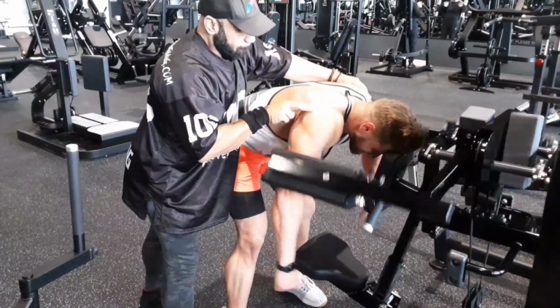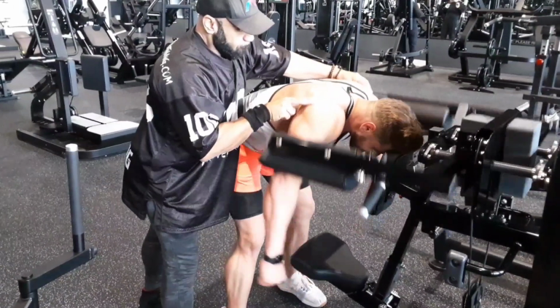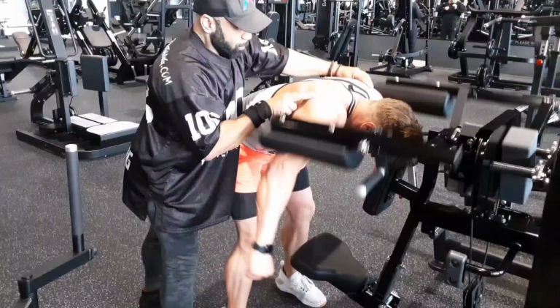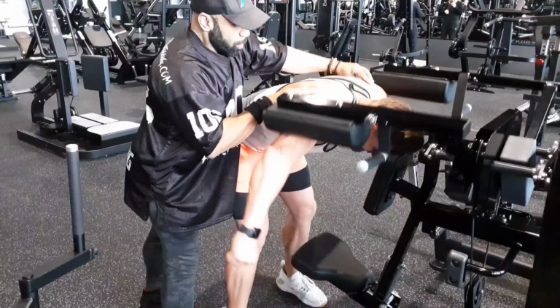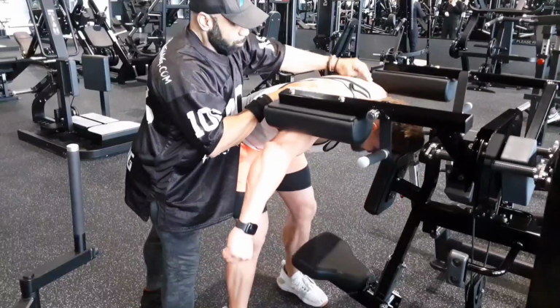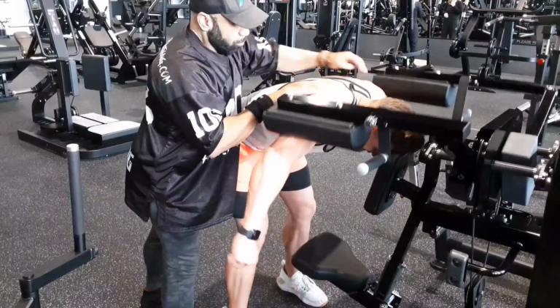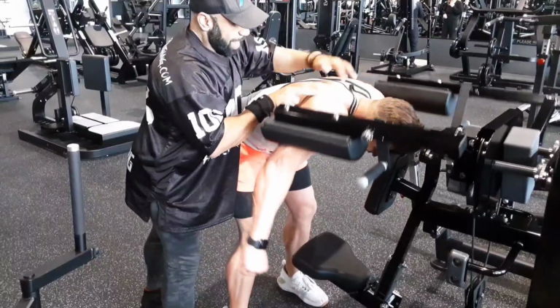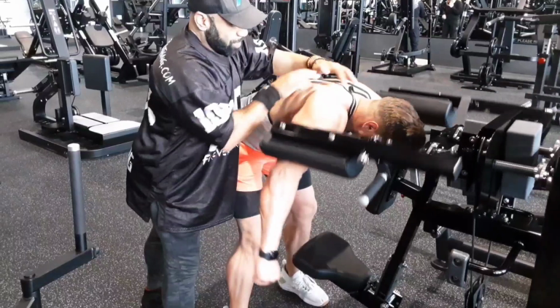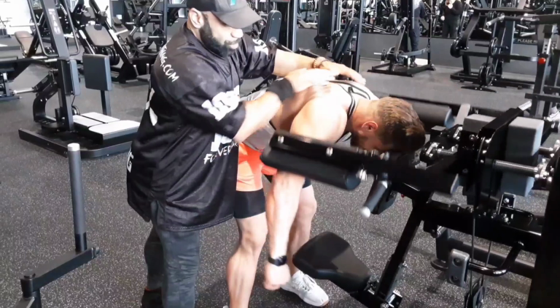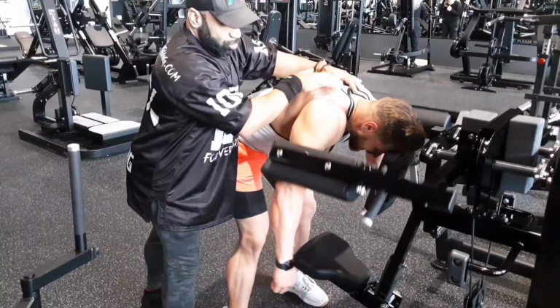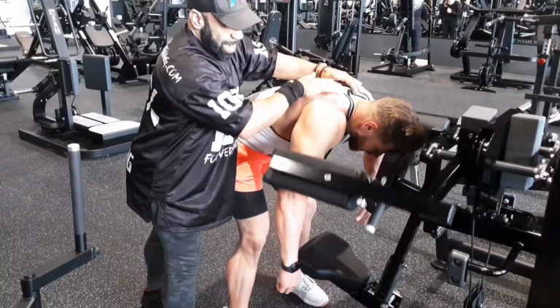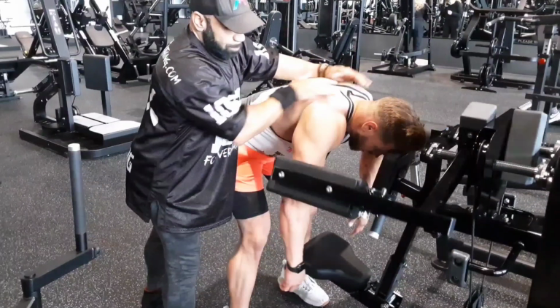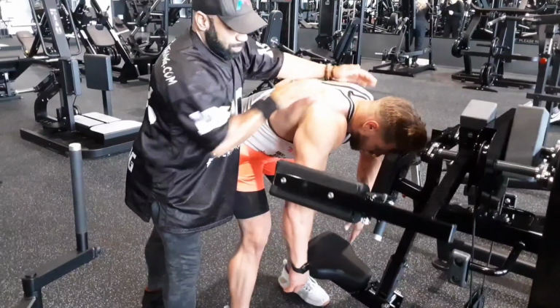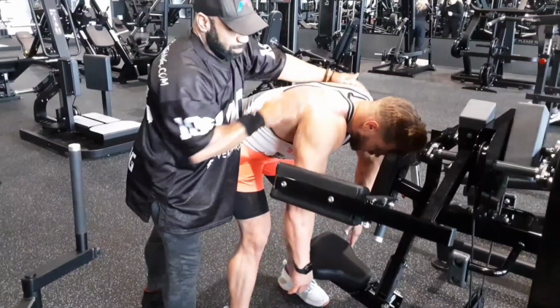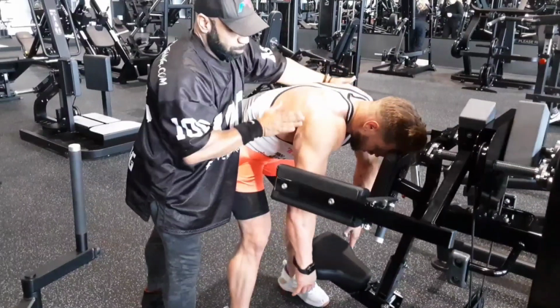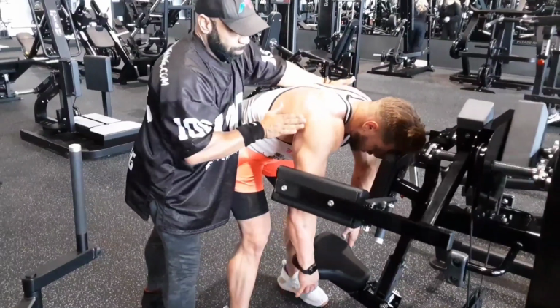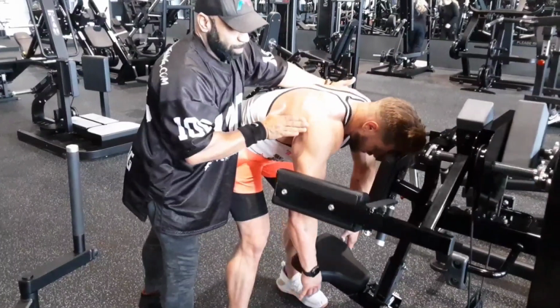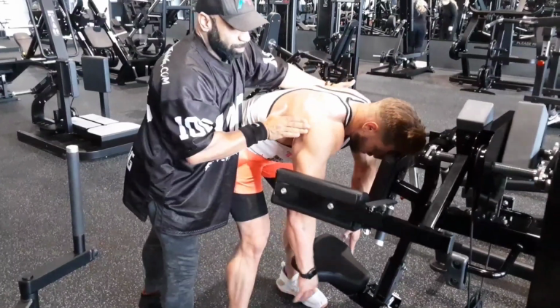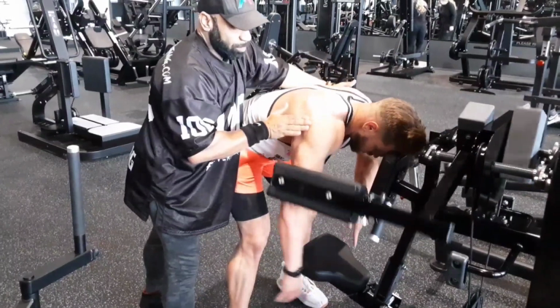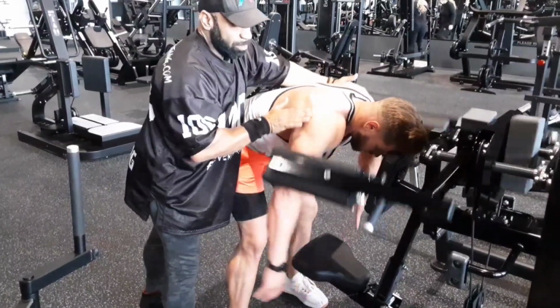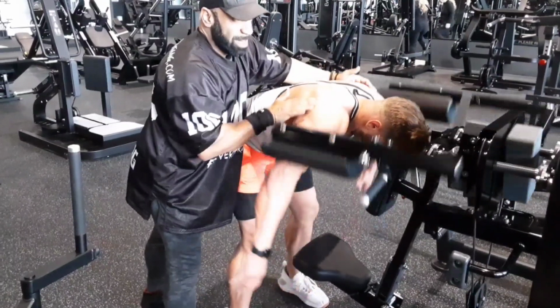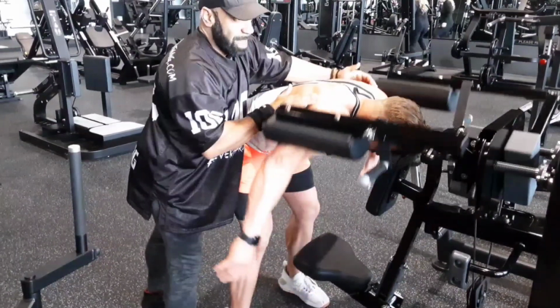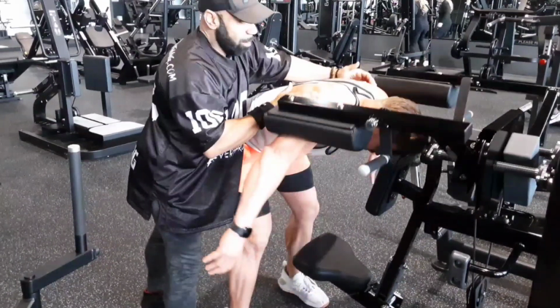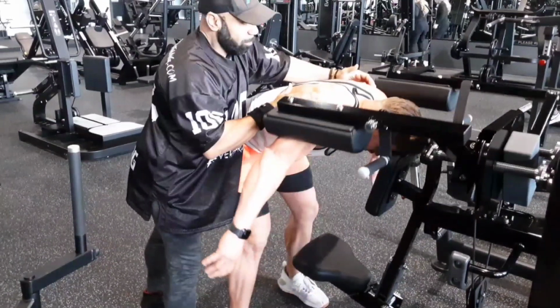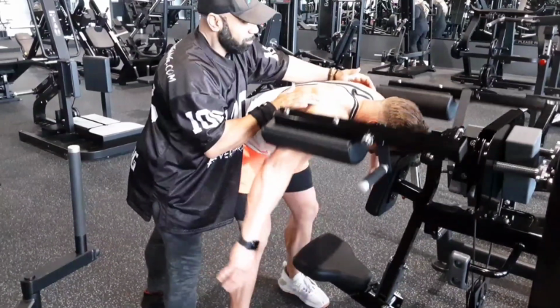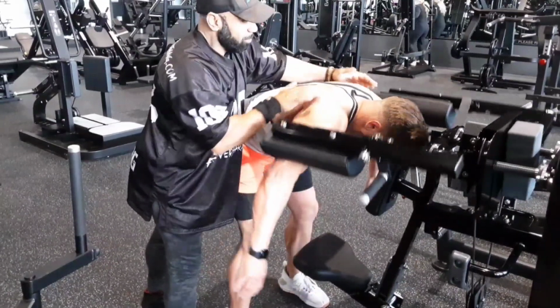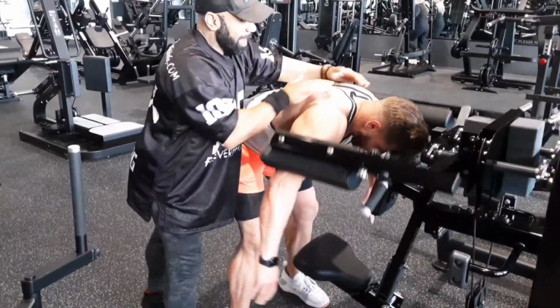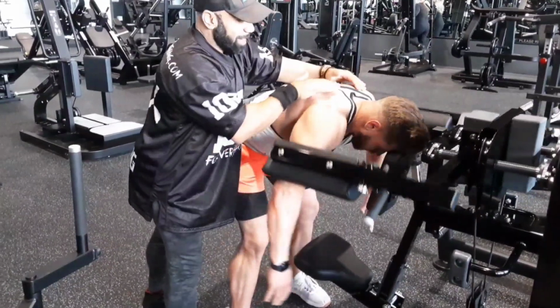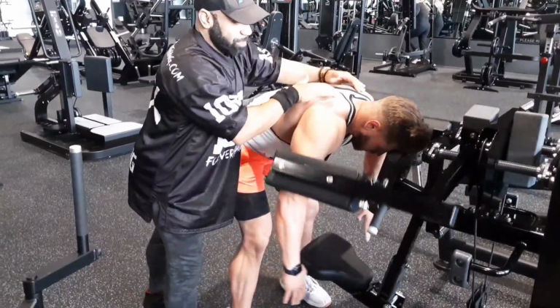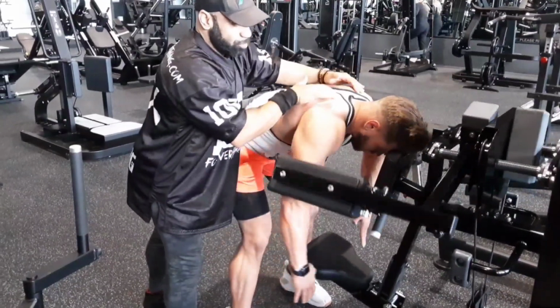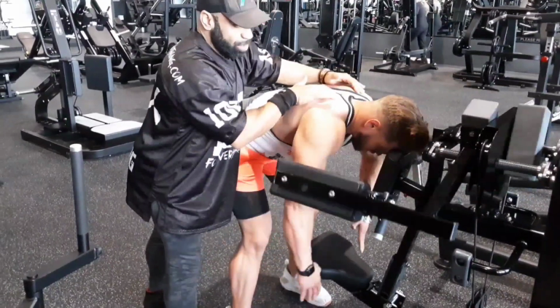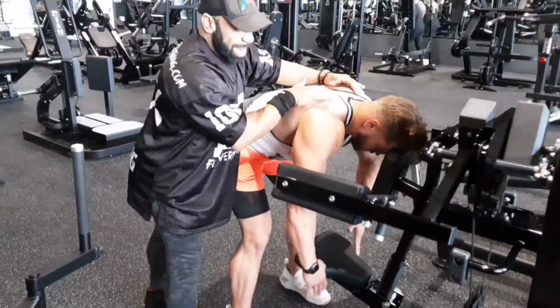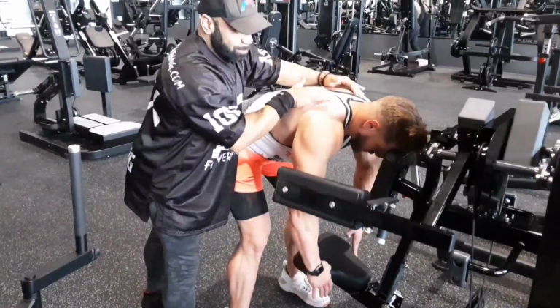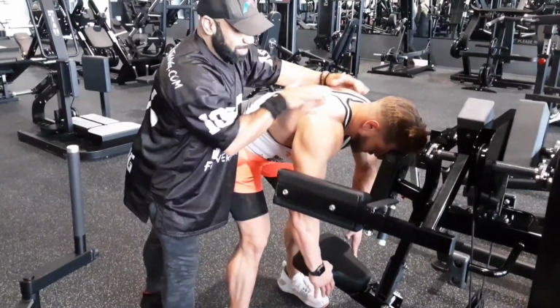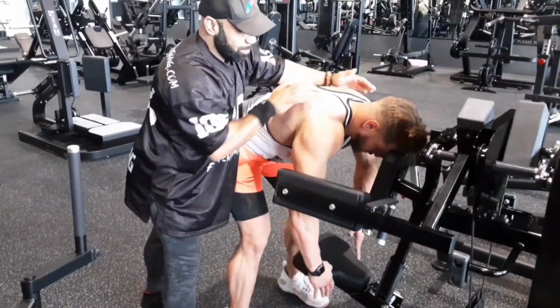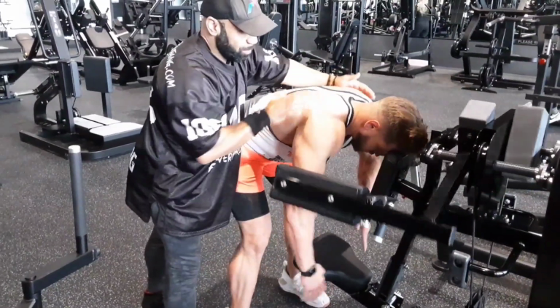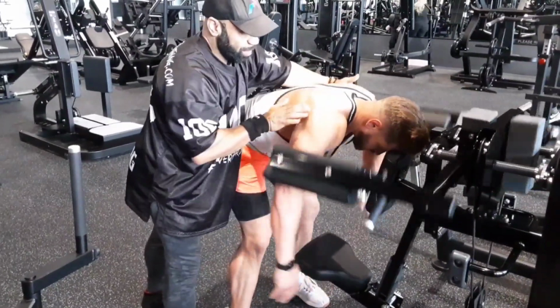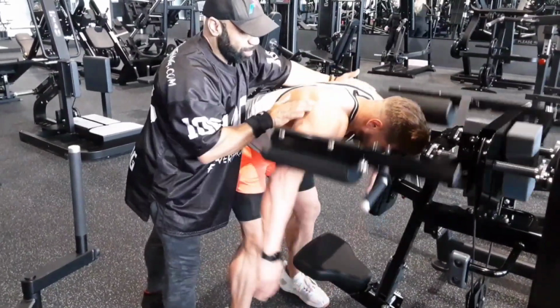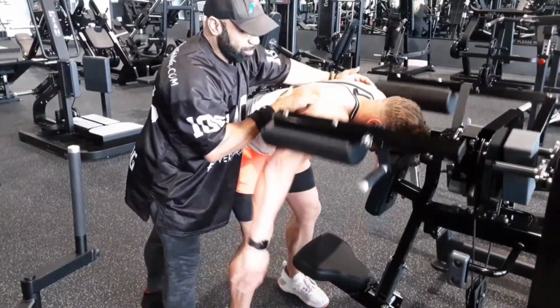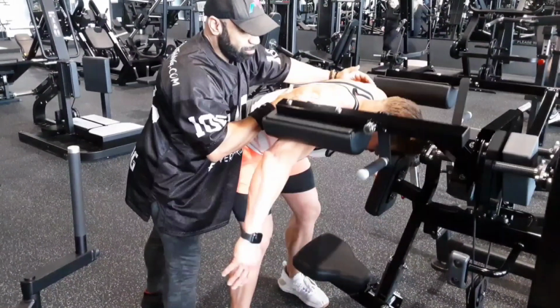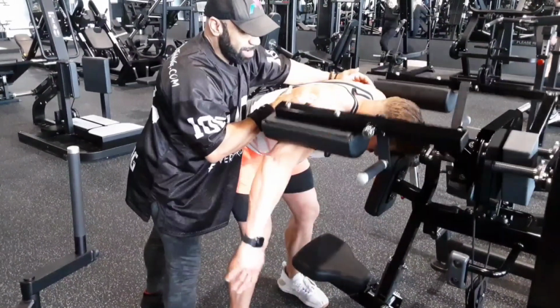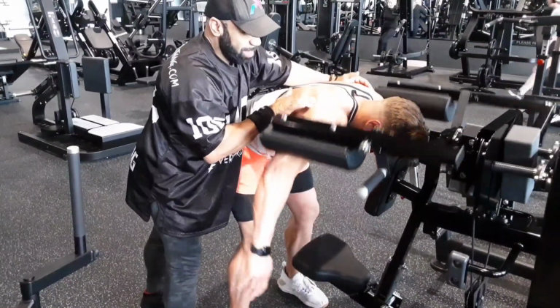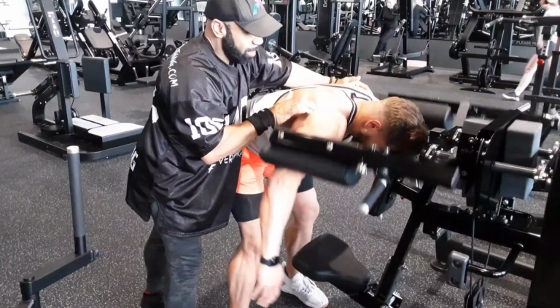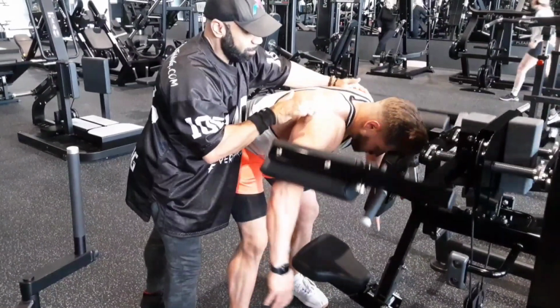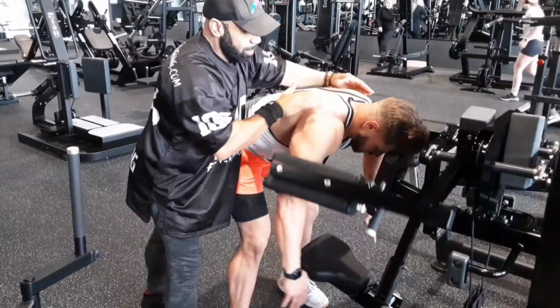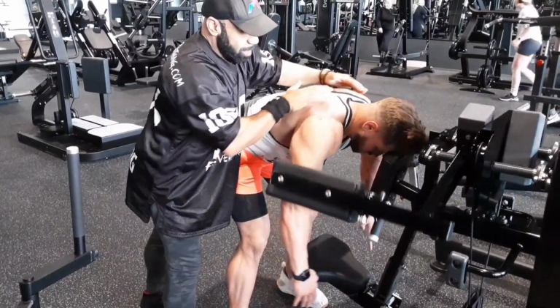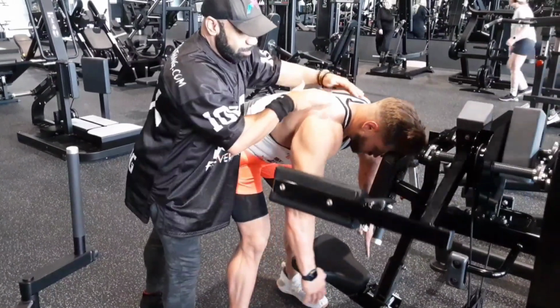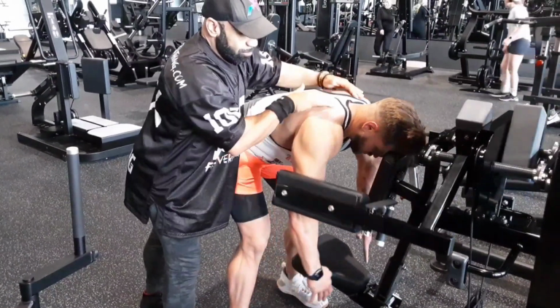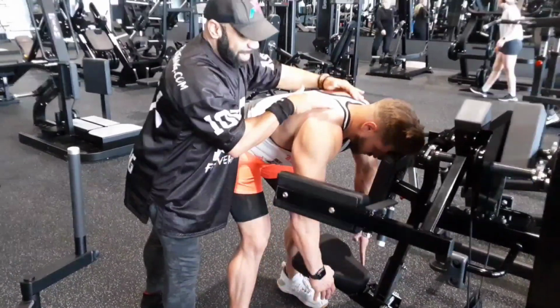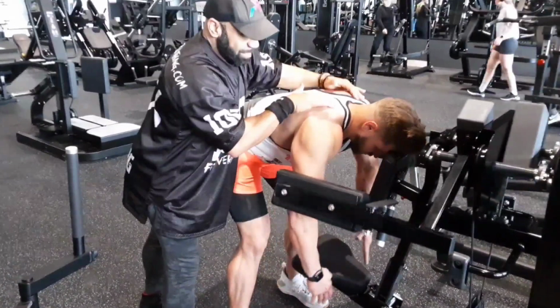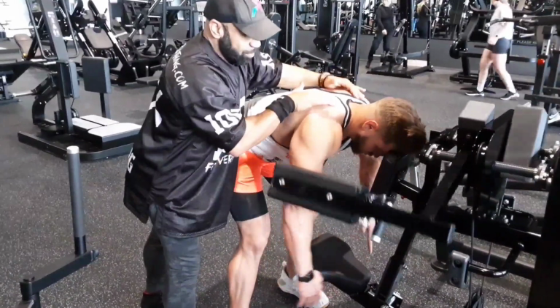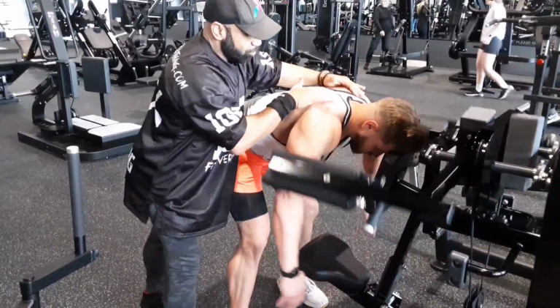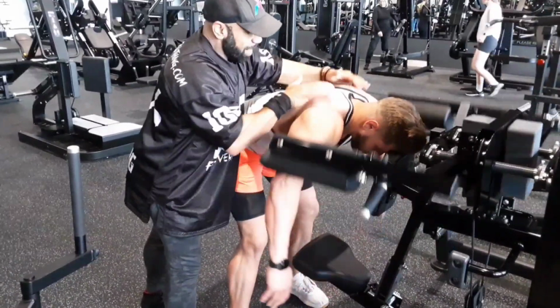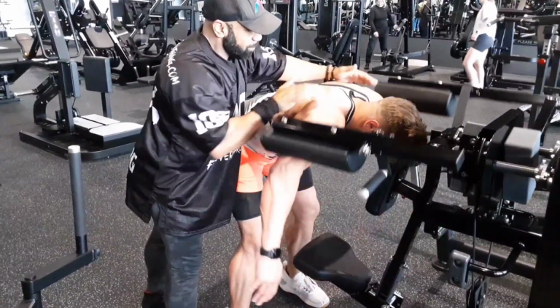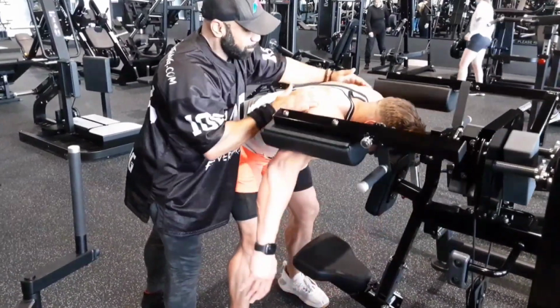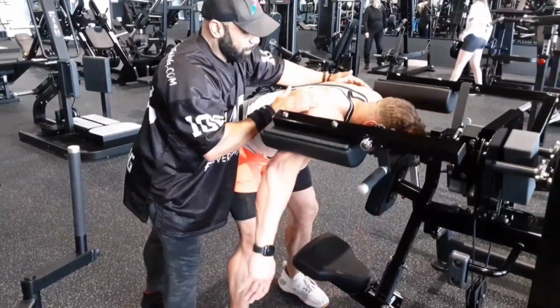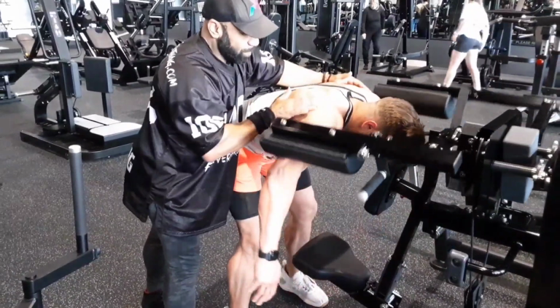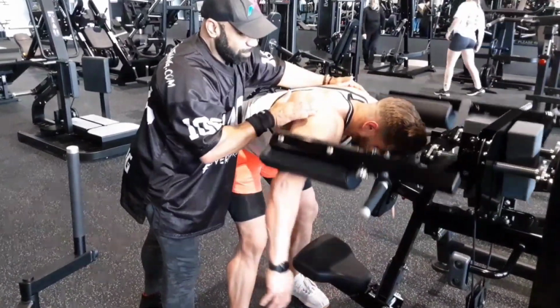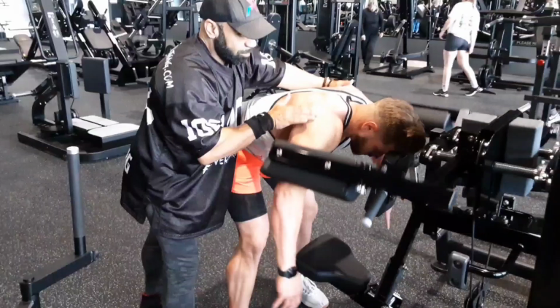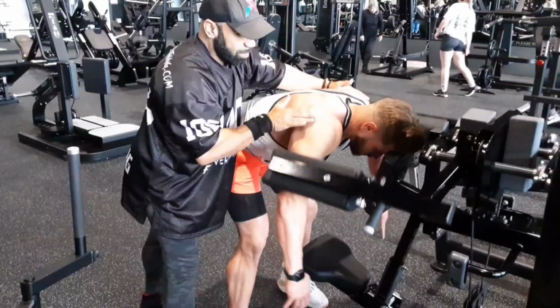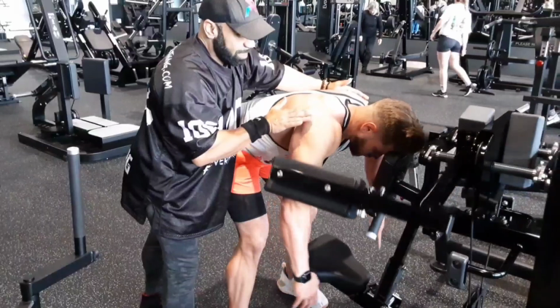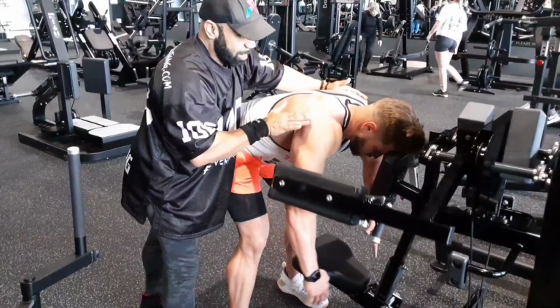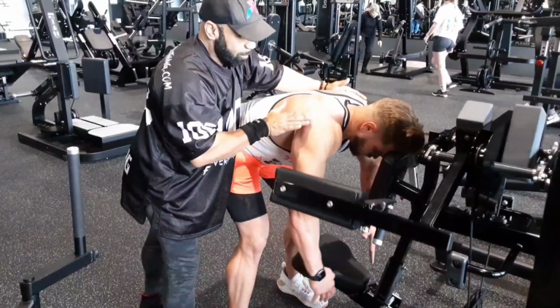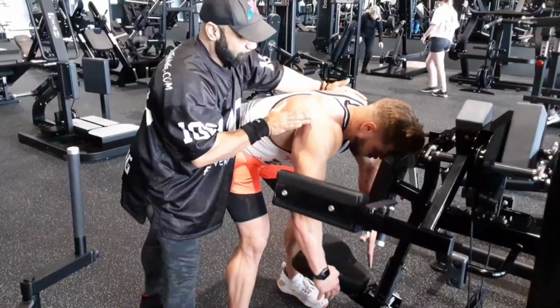Relax traps. Pull it on the rear delt. Relax traps. Pull it on the rear delt. Relax traps. Pull it on the rear delt.